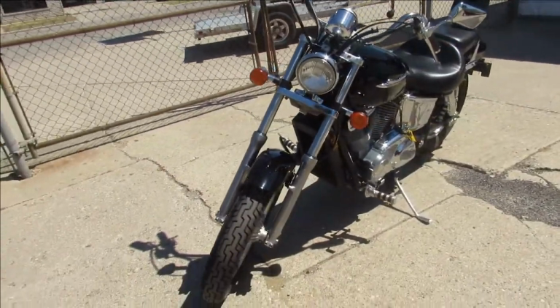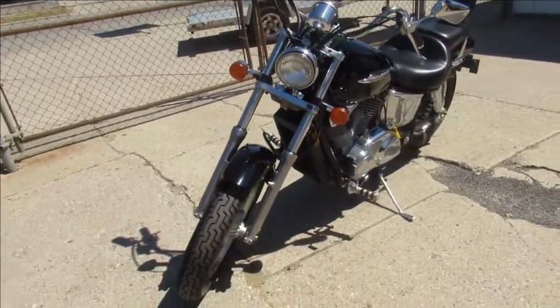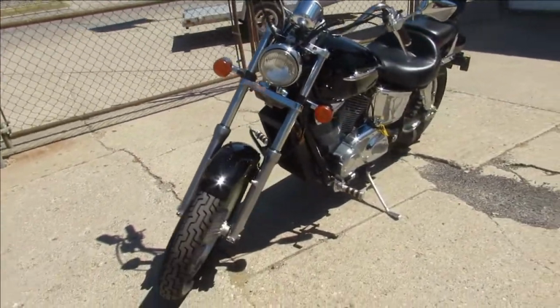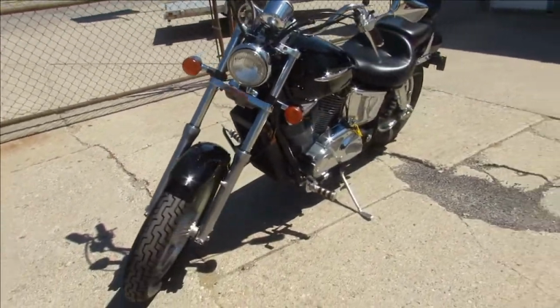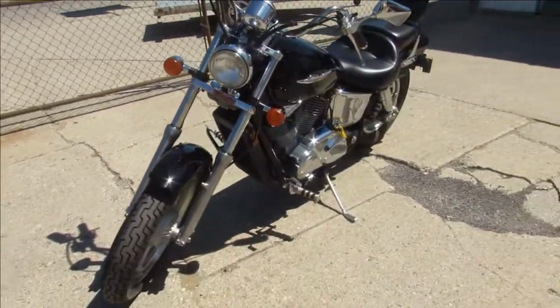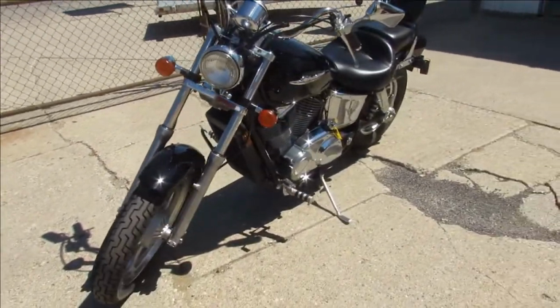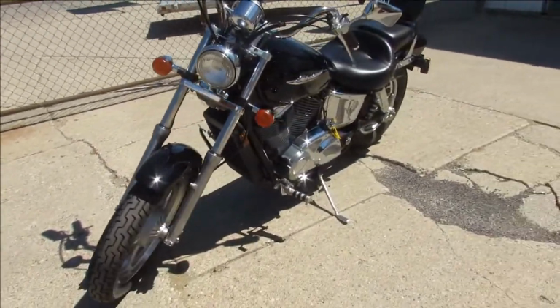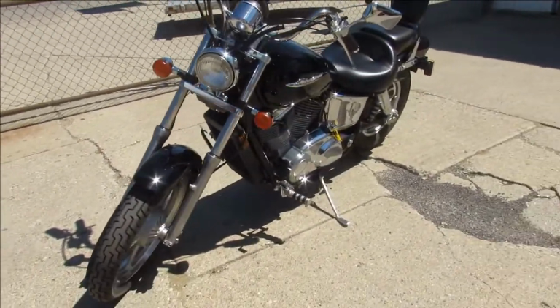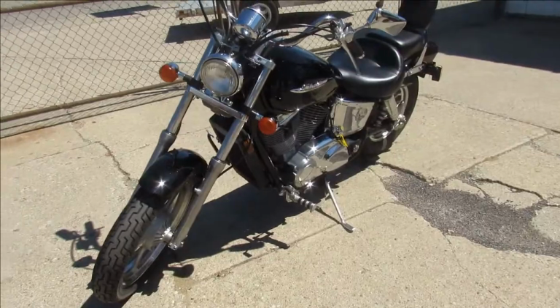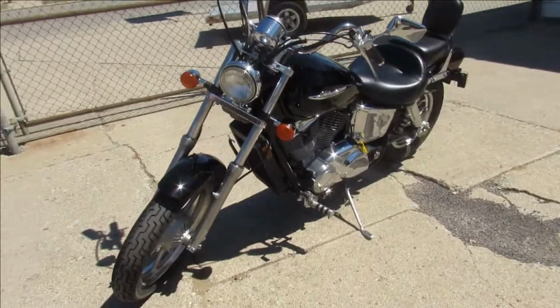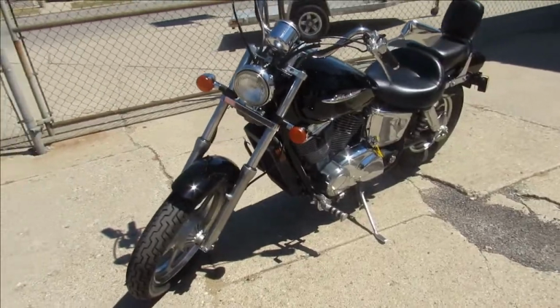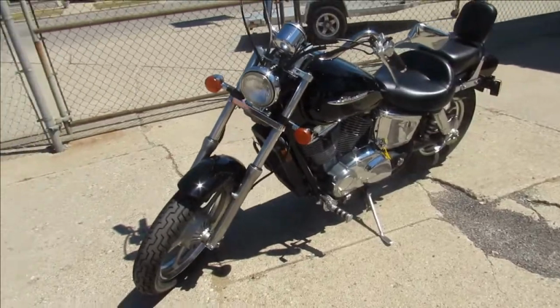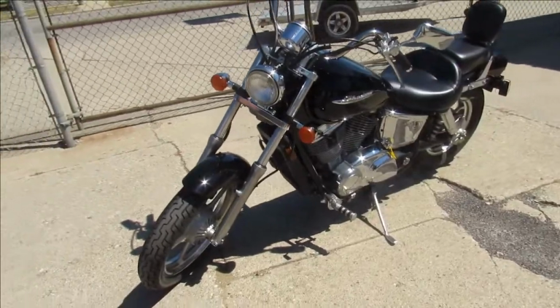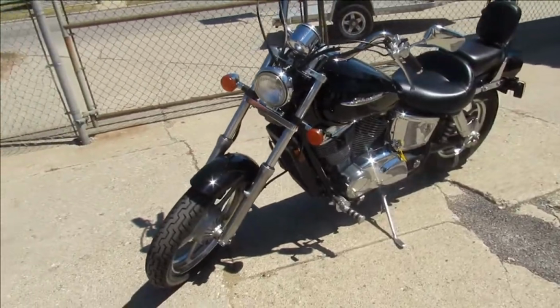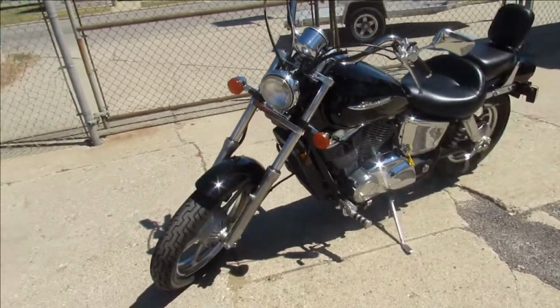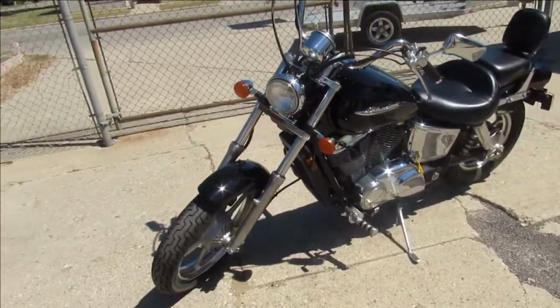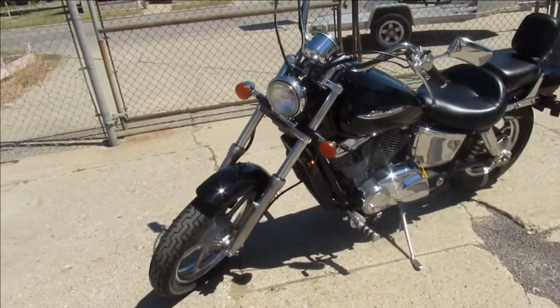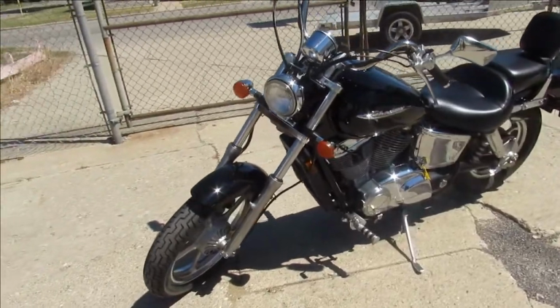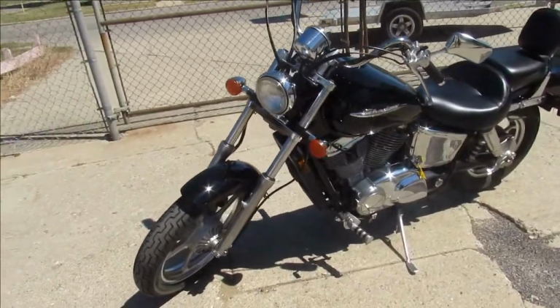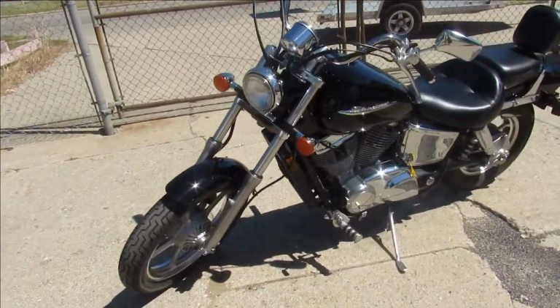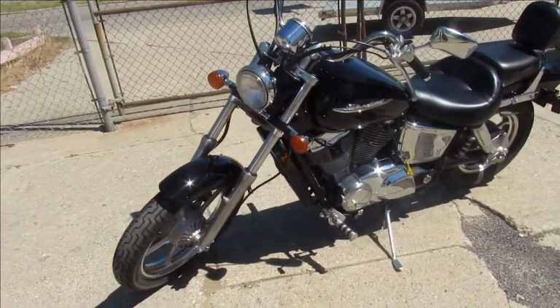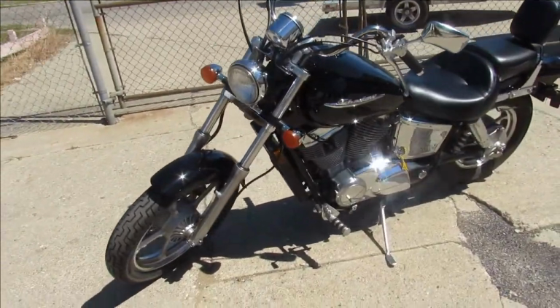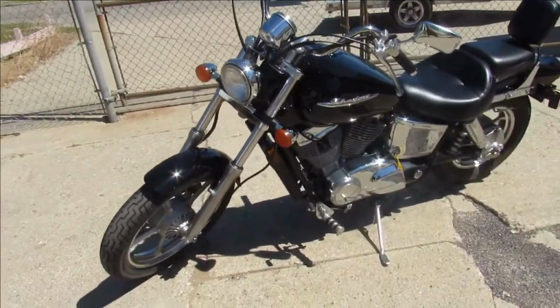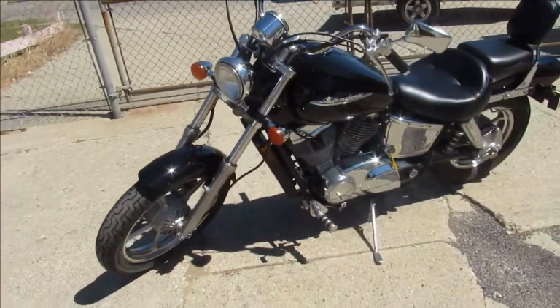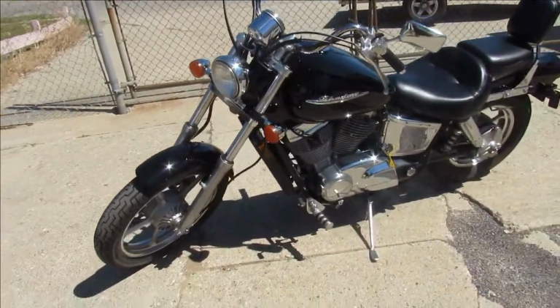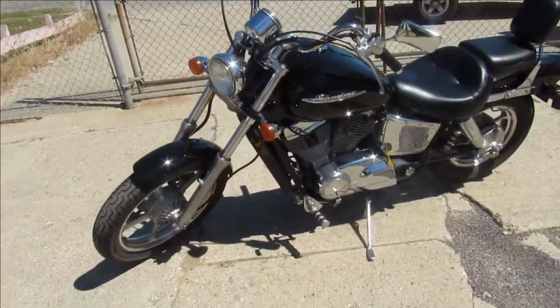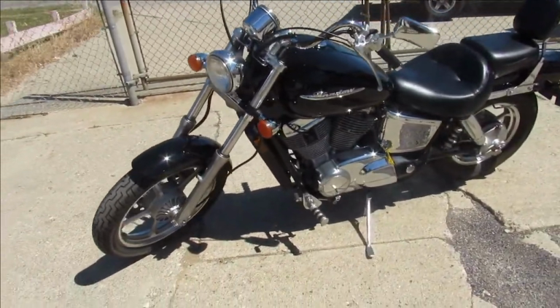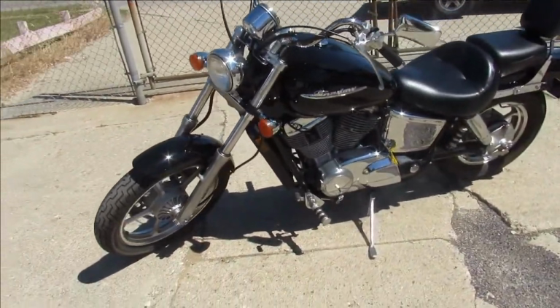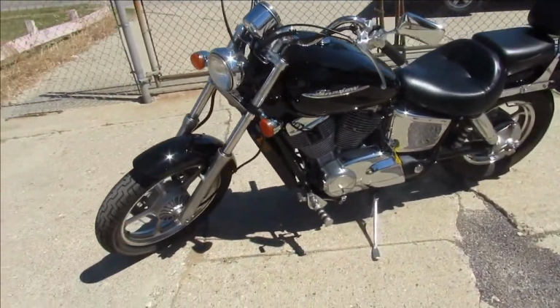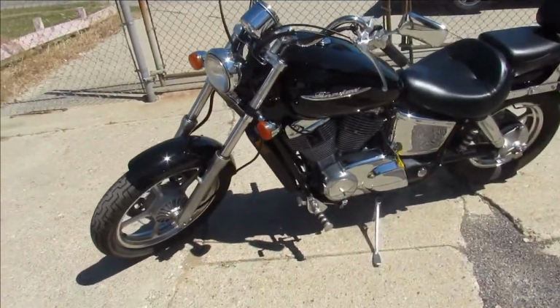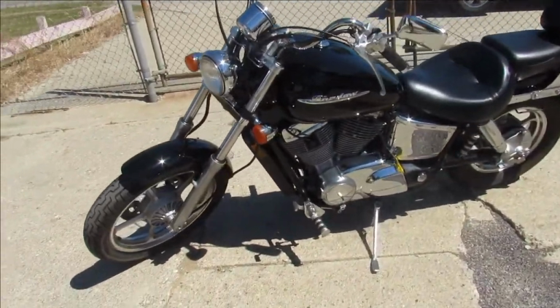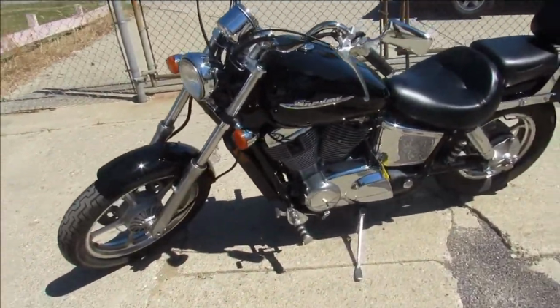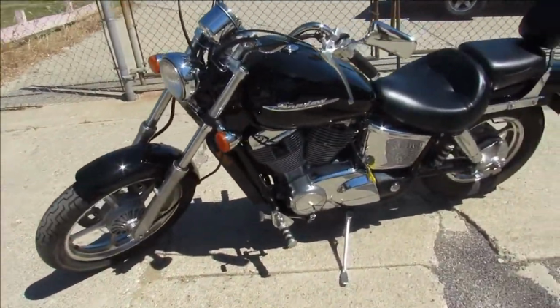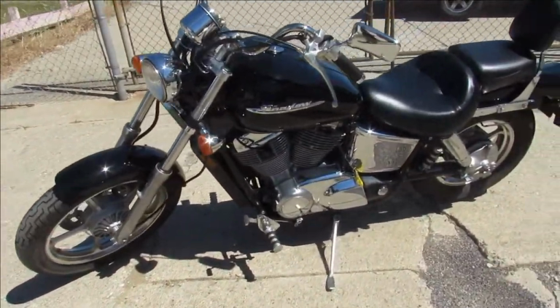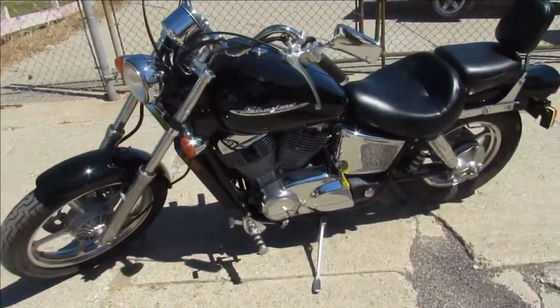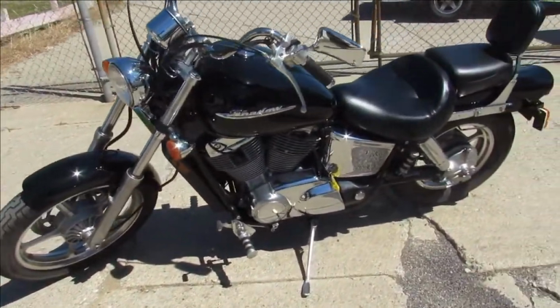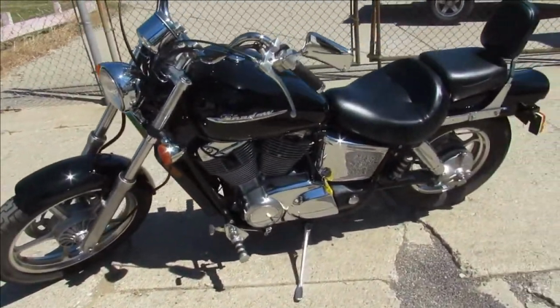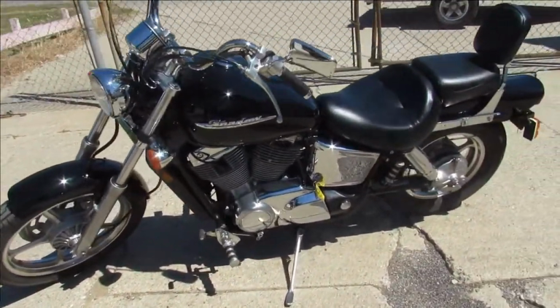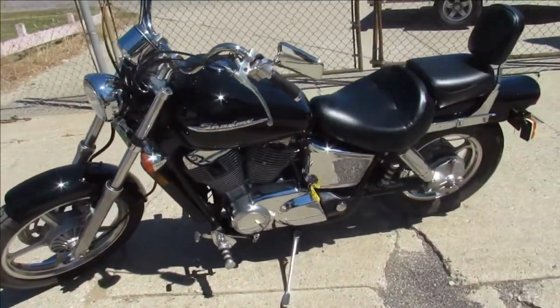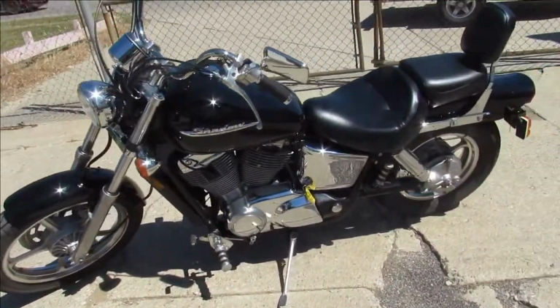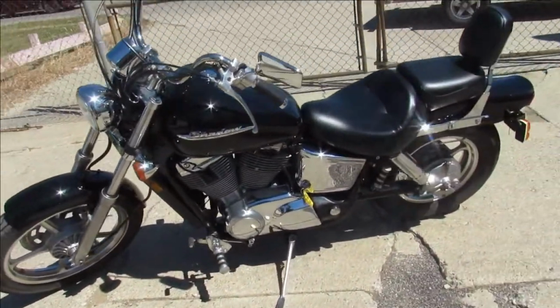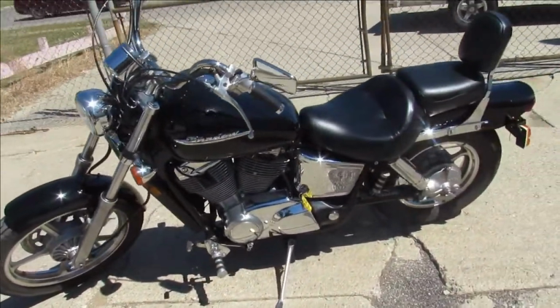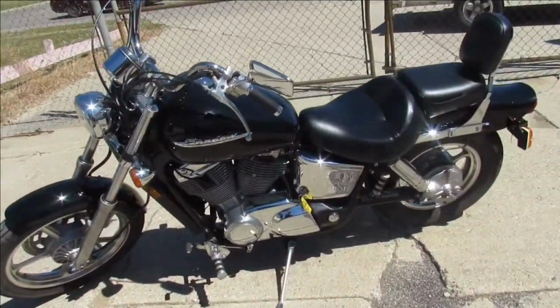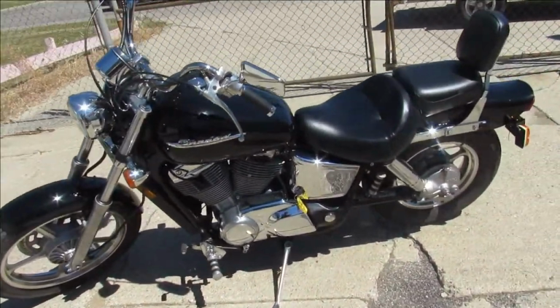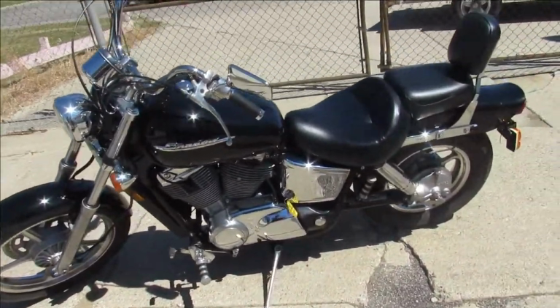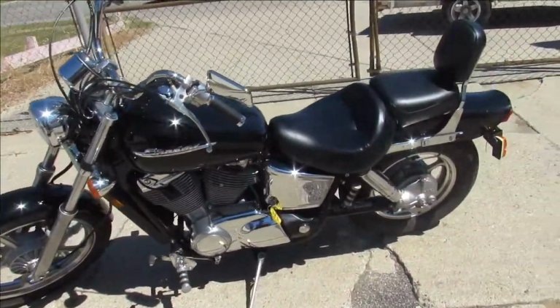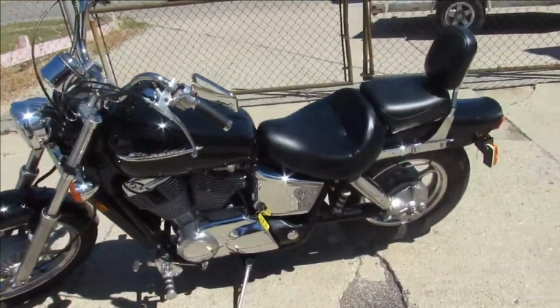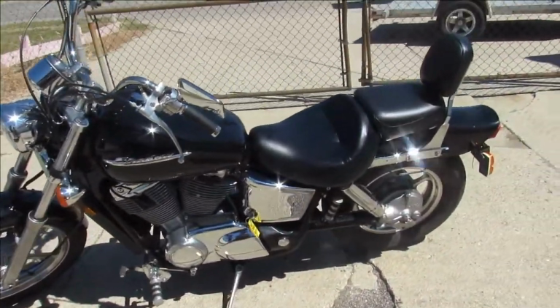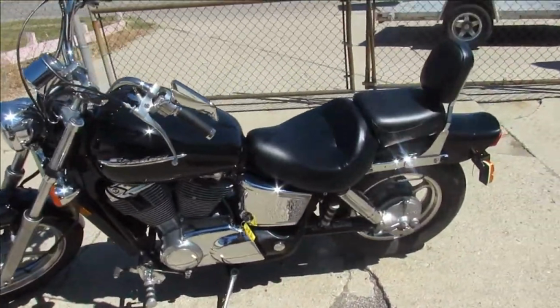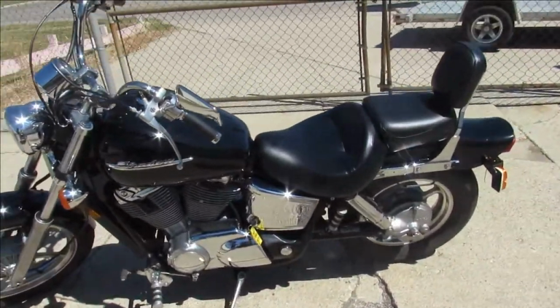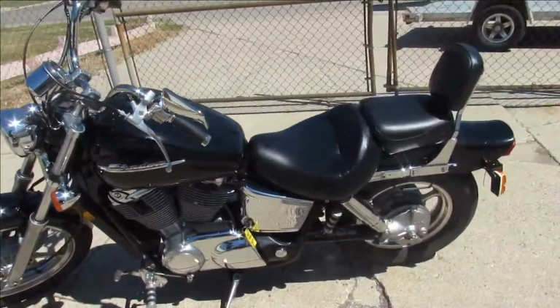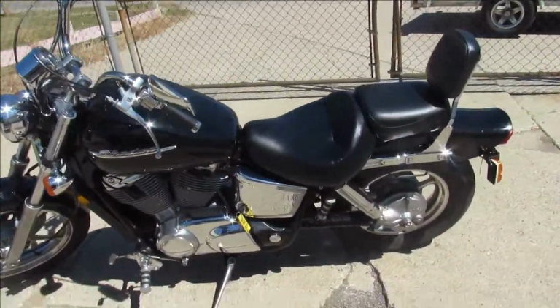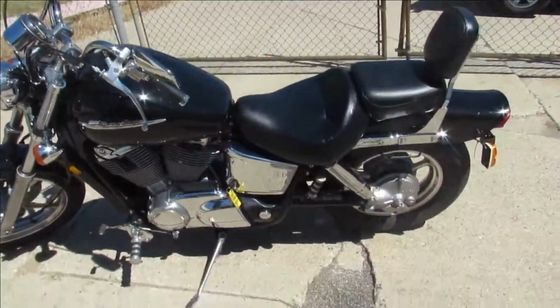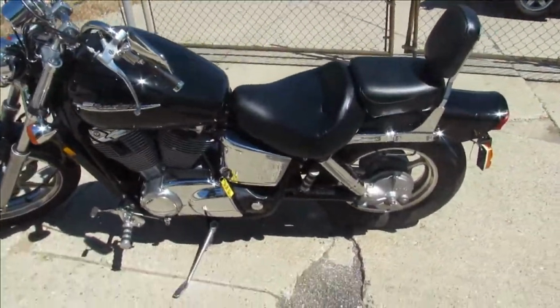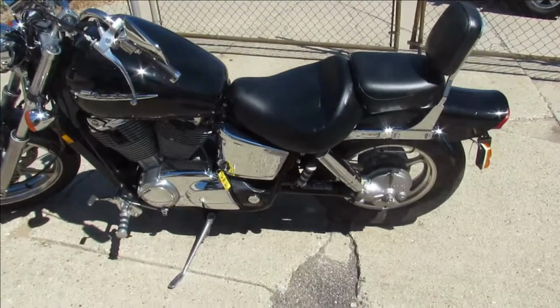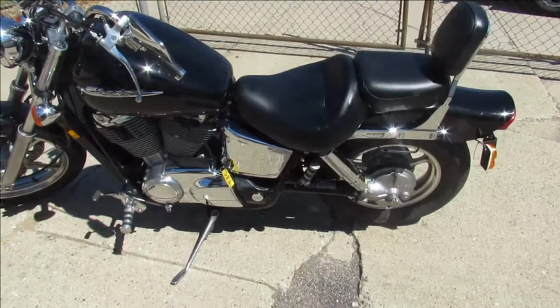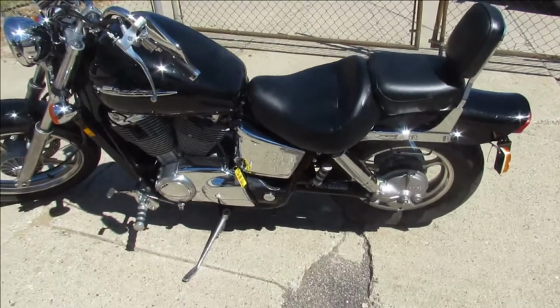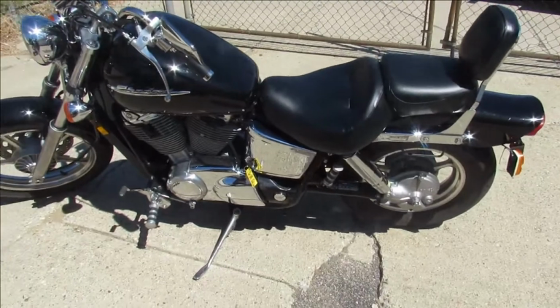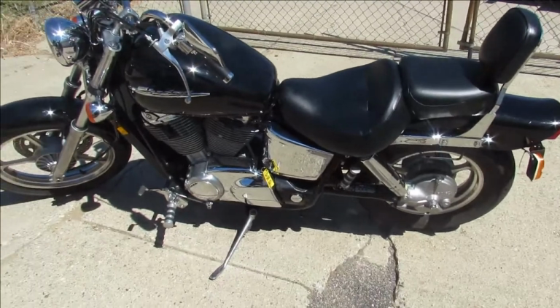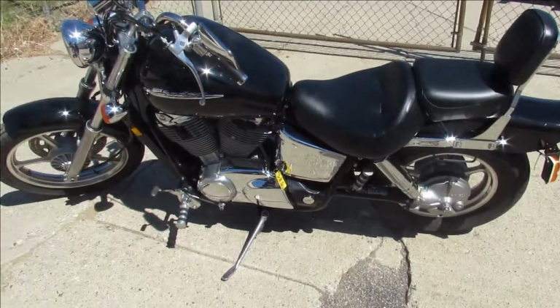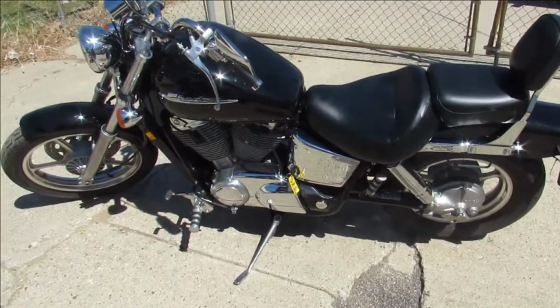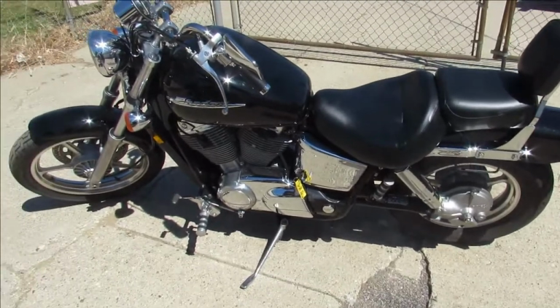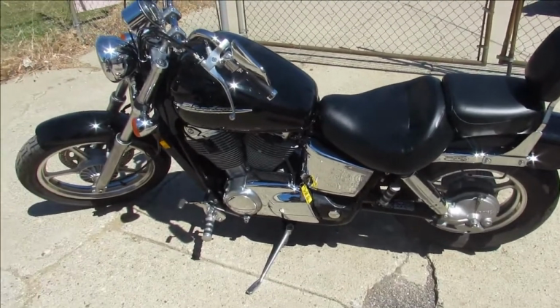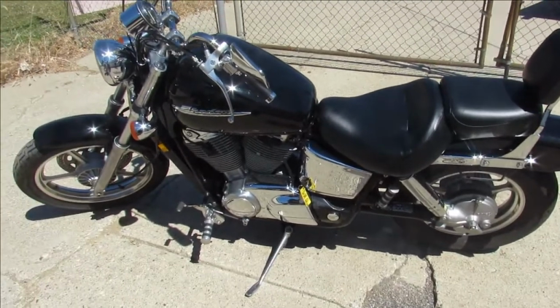Just been serviced at a factory authorized Honda dealership. Been inspected, all the fluids have been changed. This thing is ready to go. It's a great bike for the money, guys.